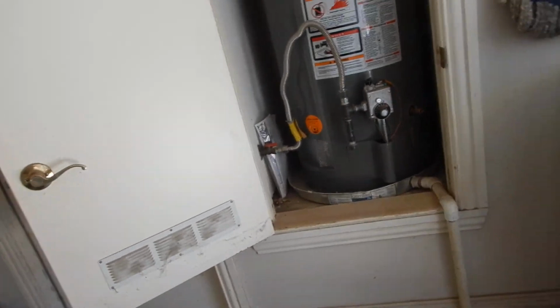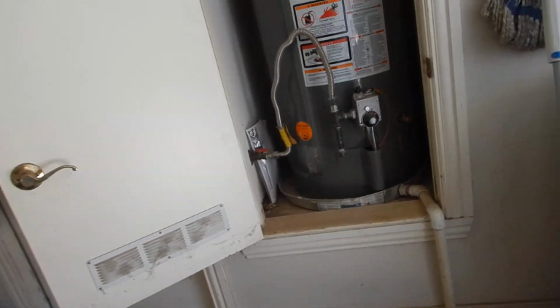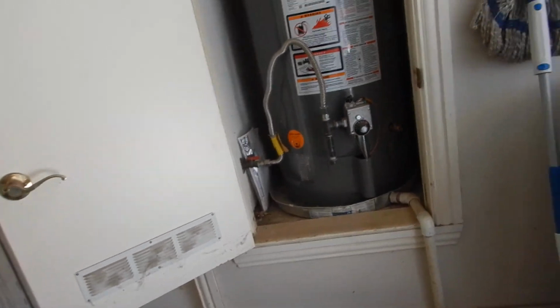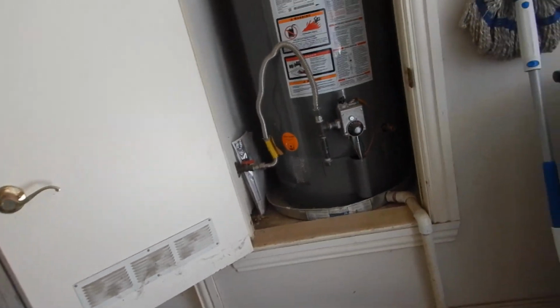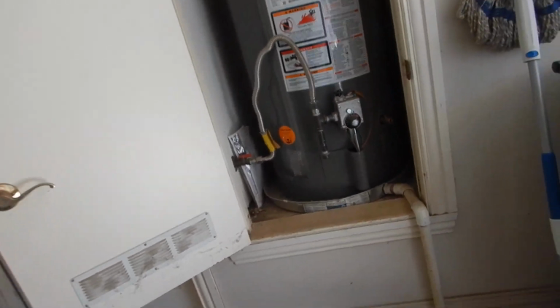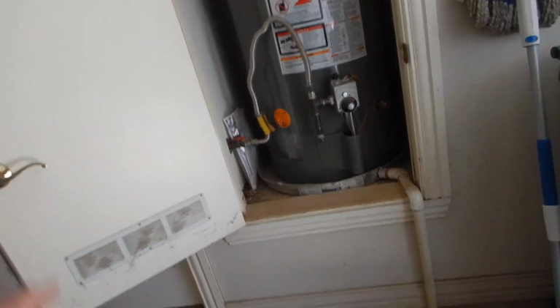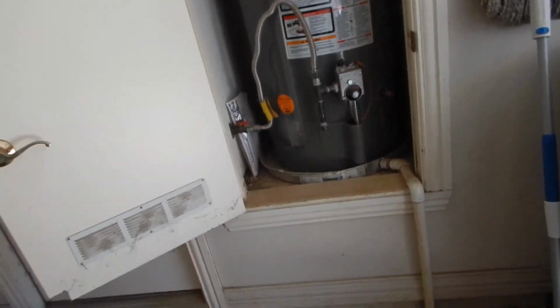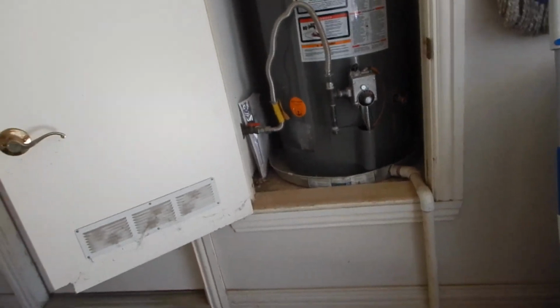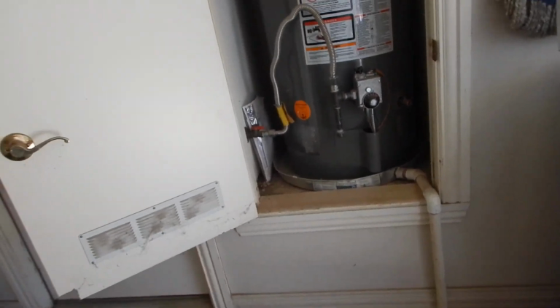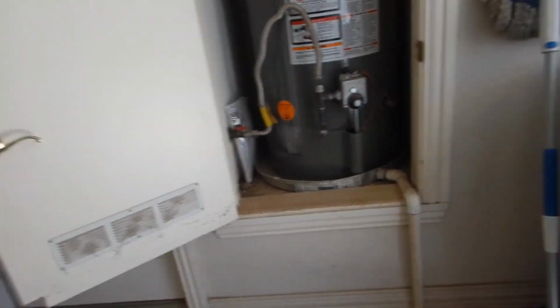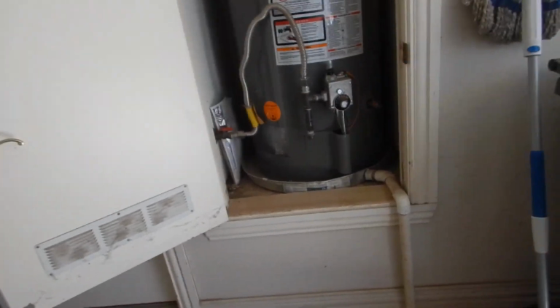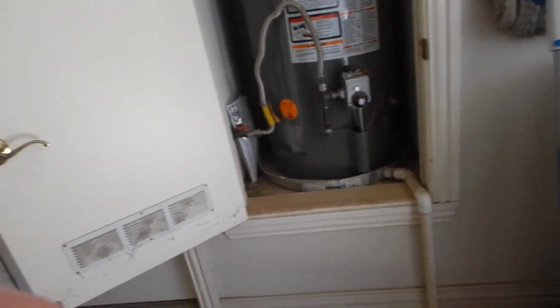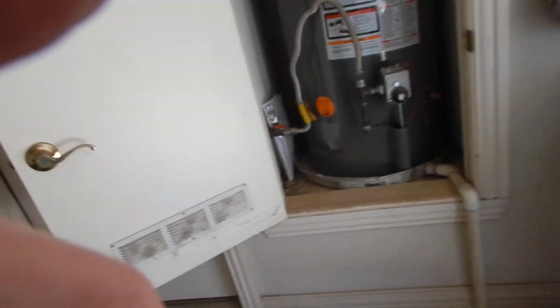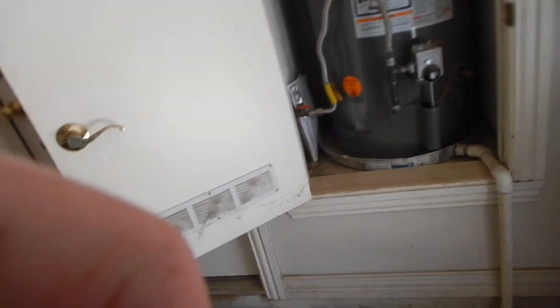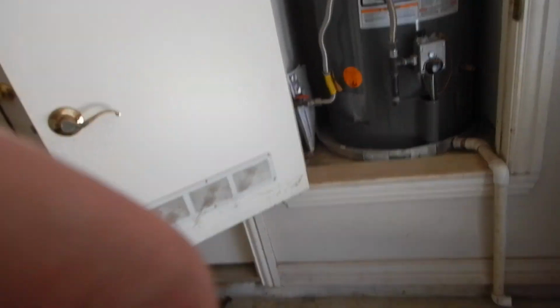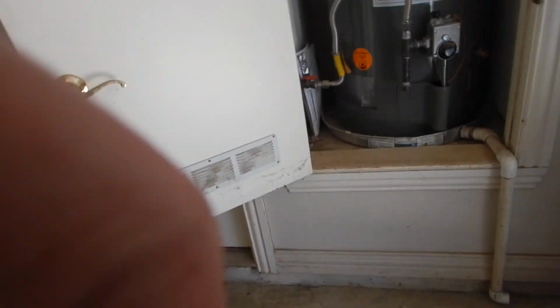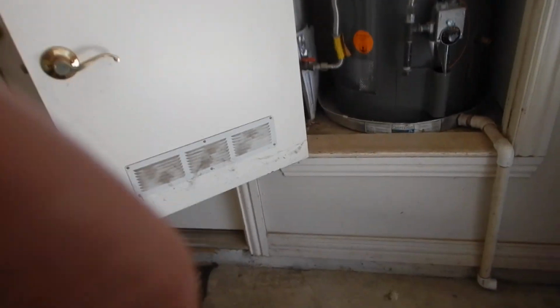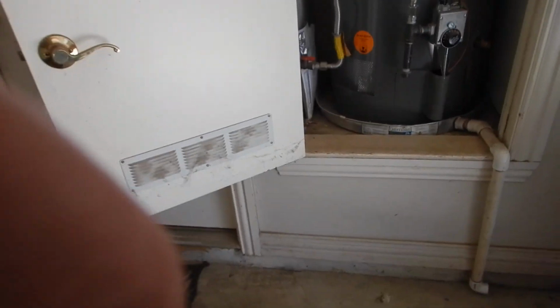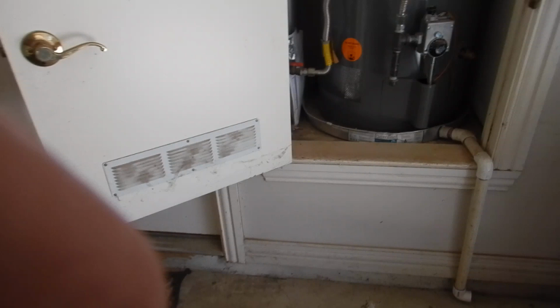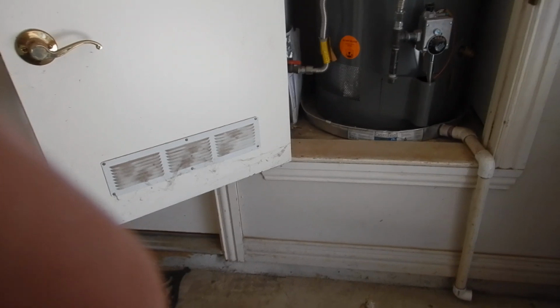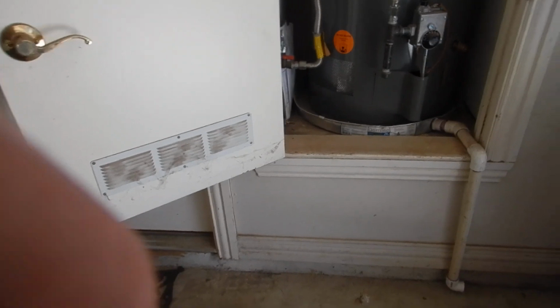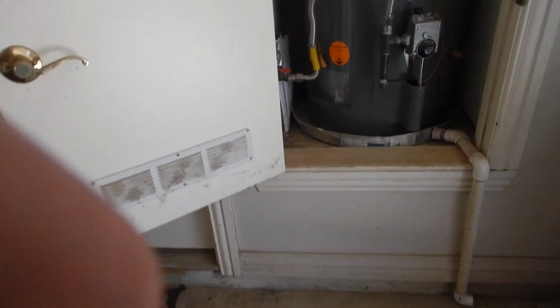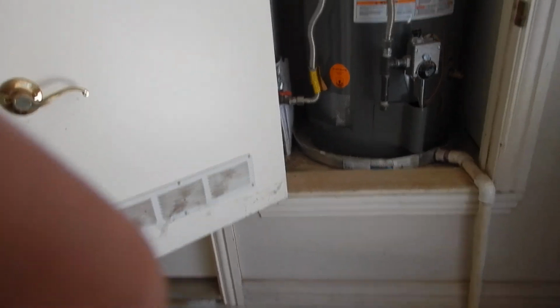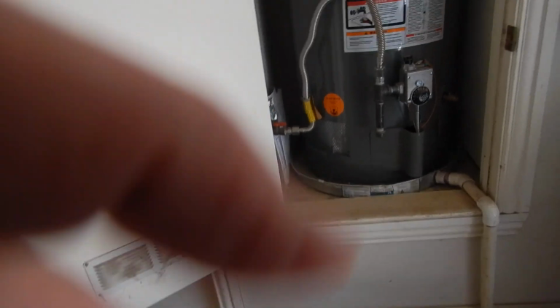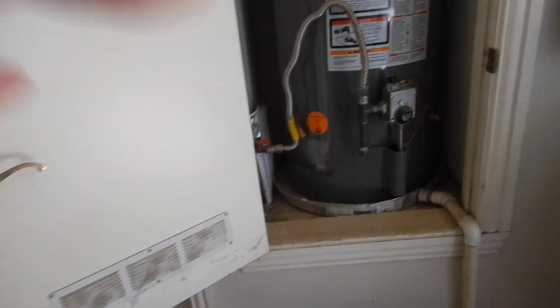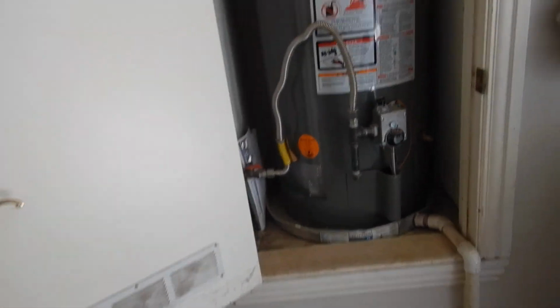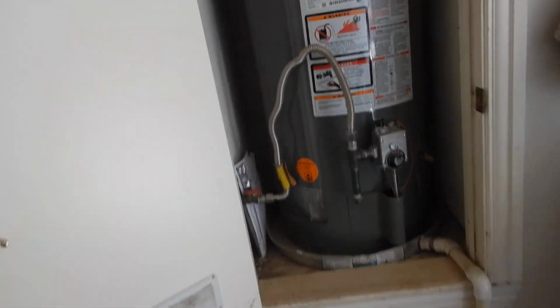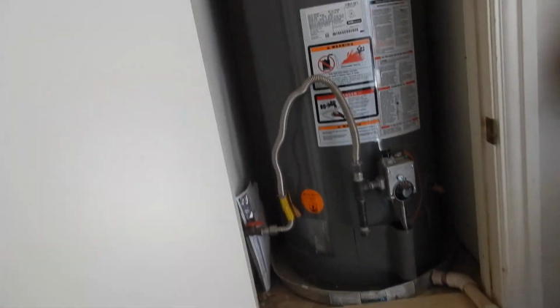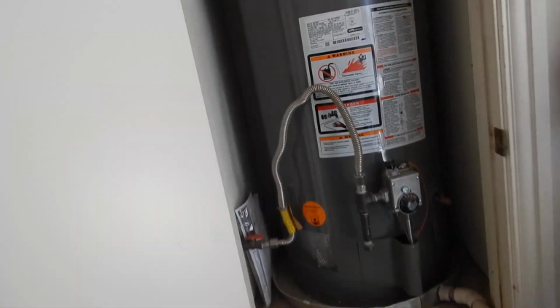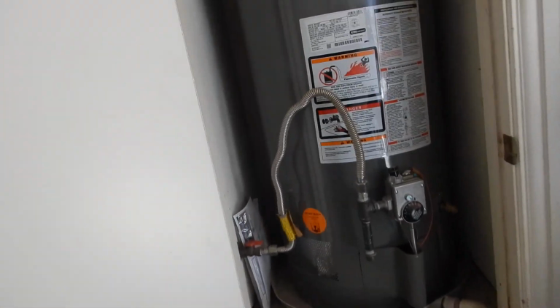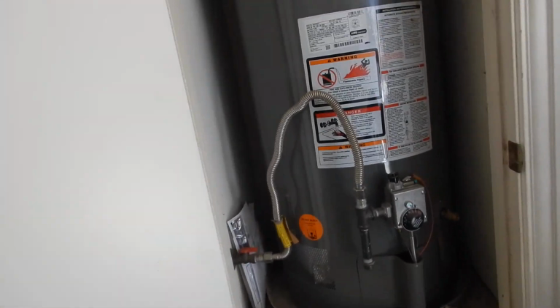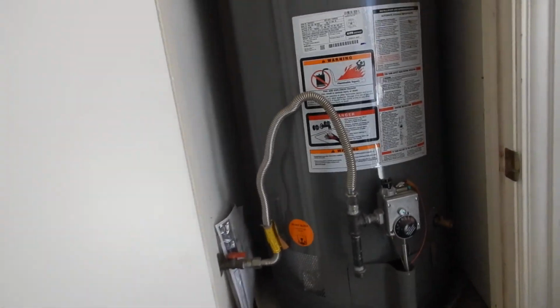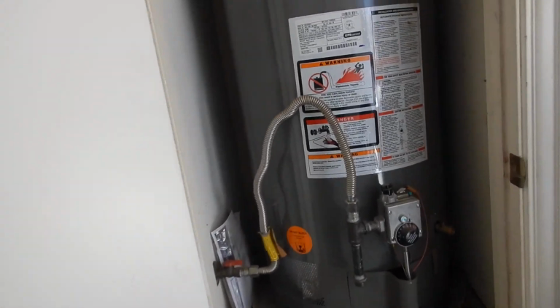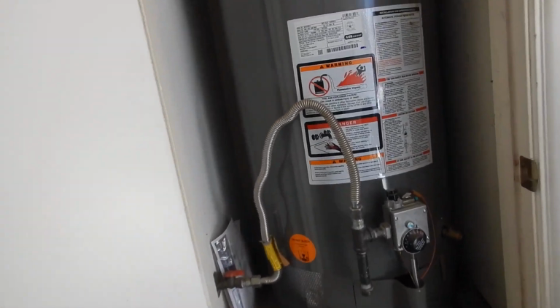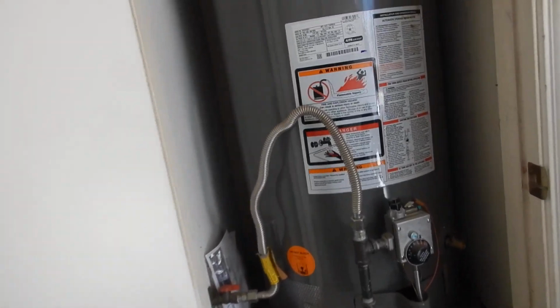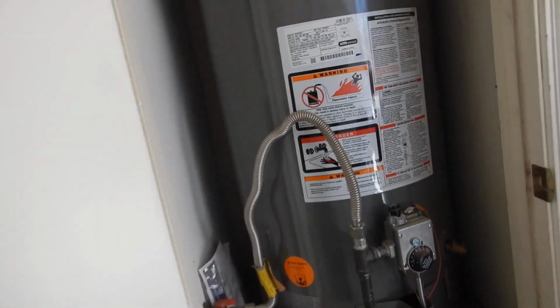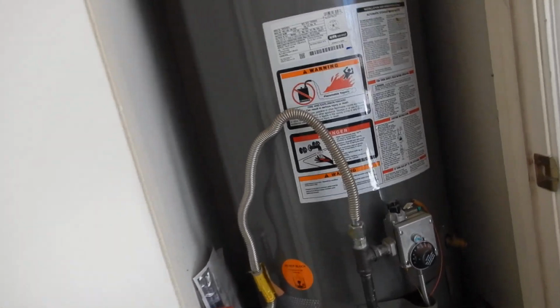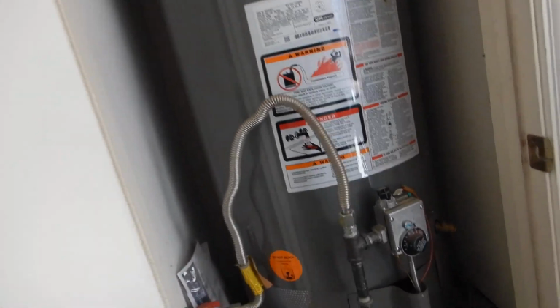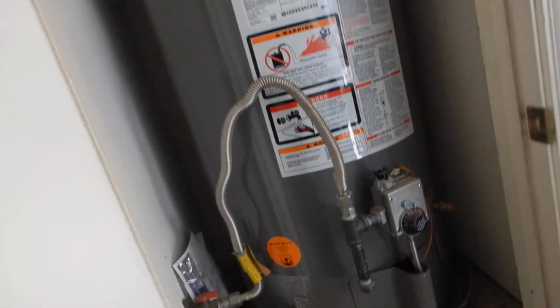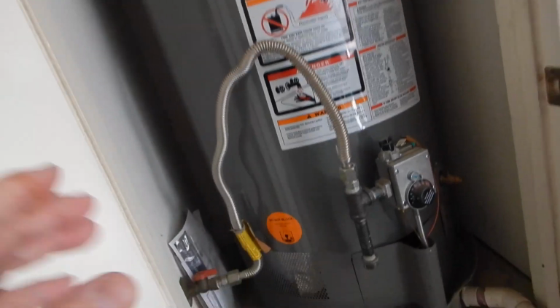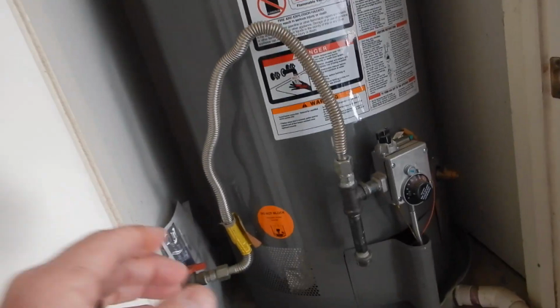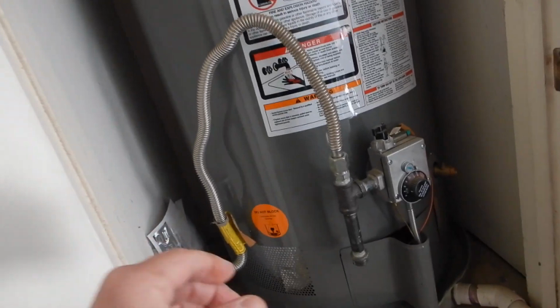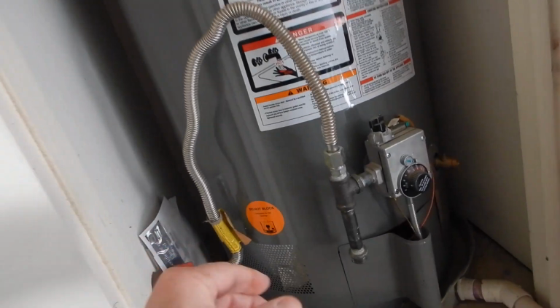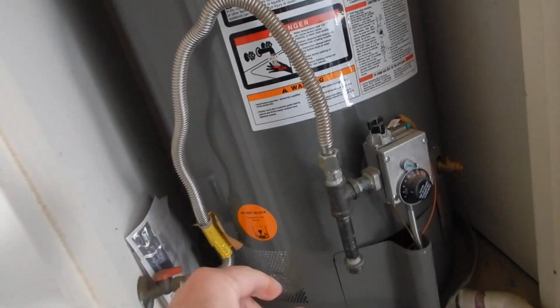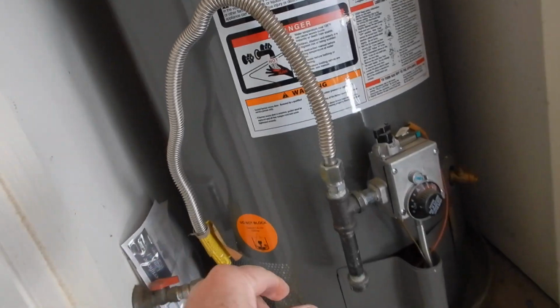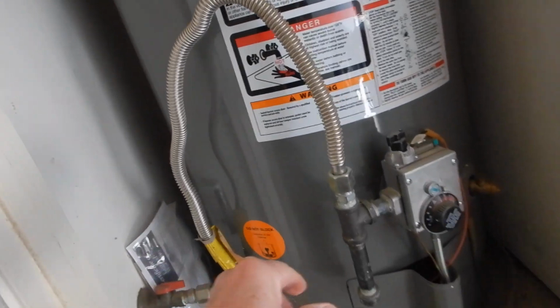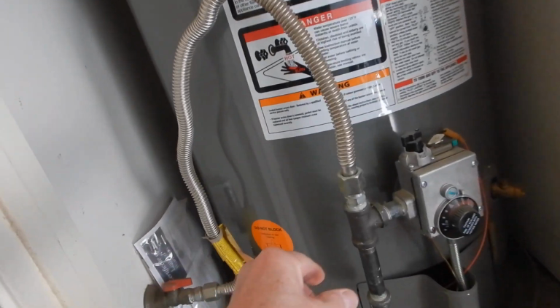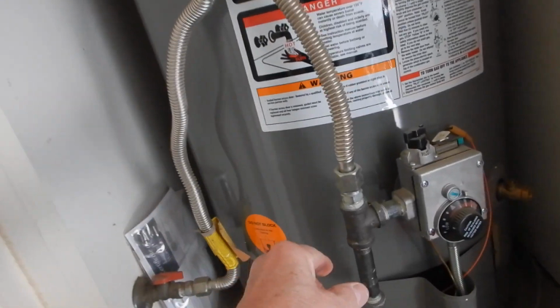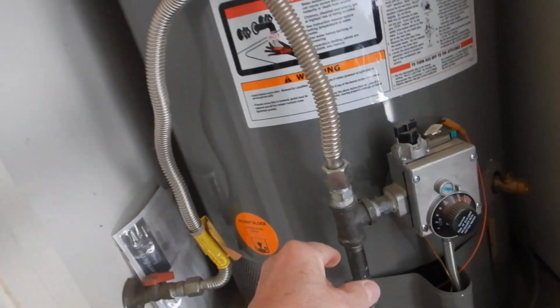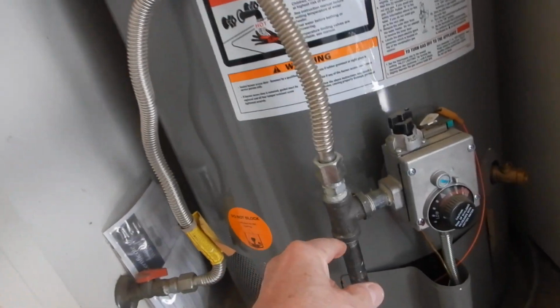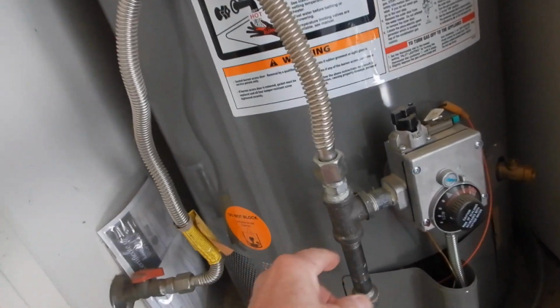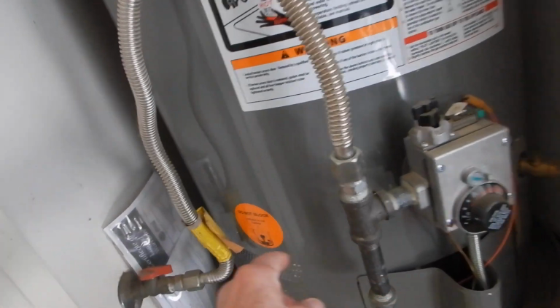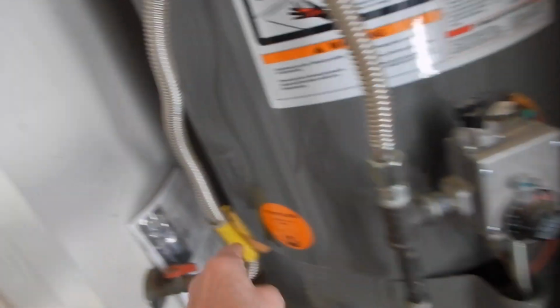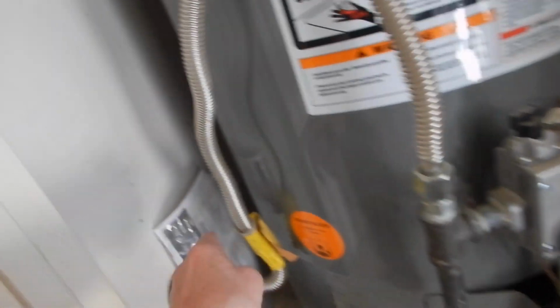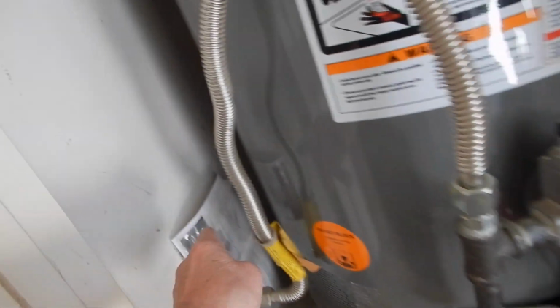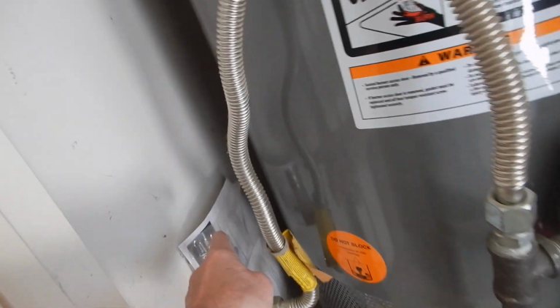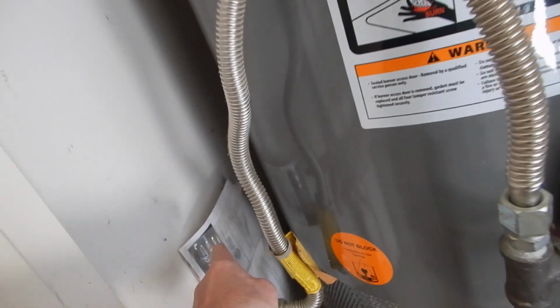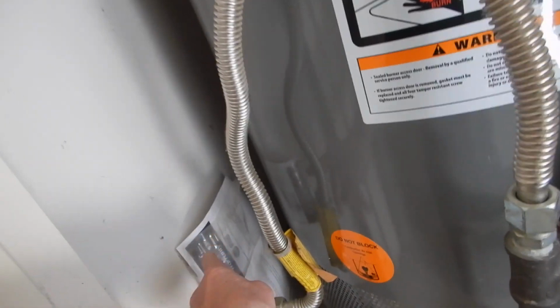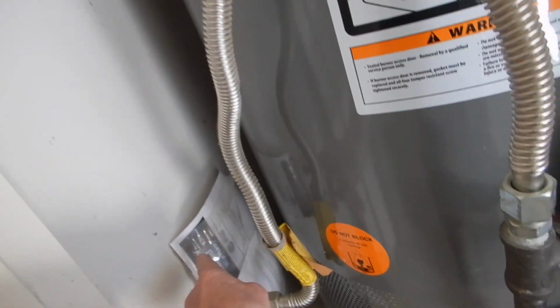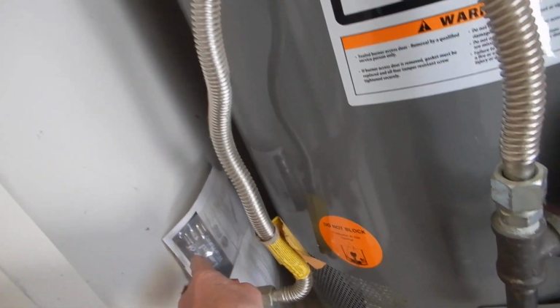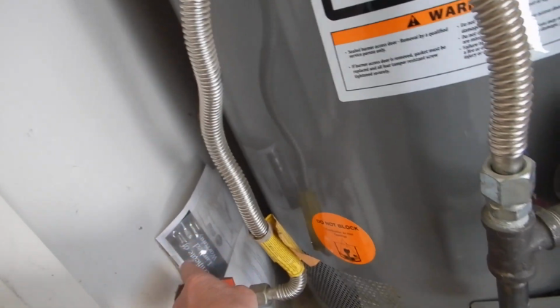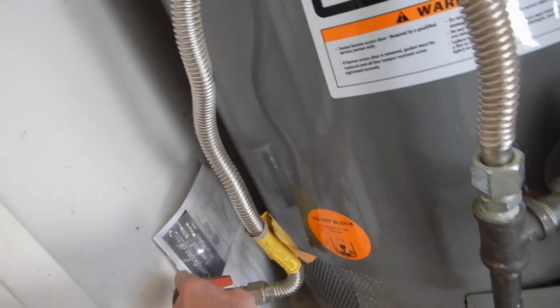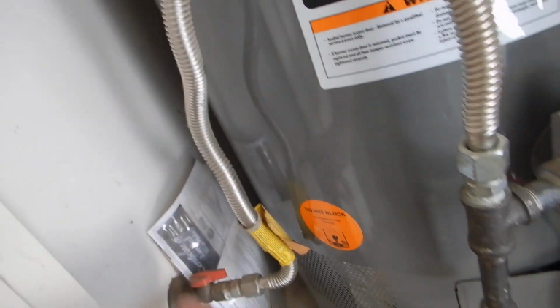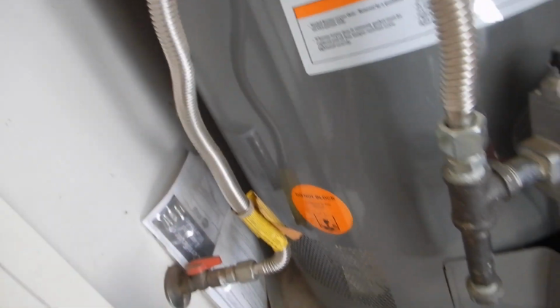So we have a 50-gallon, five-year-old gas water heater with a sediment trap and instructions.